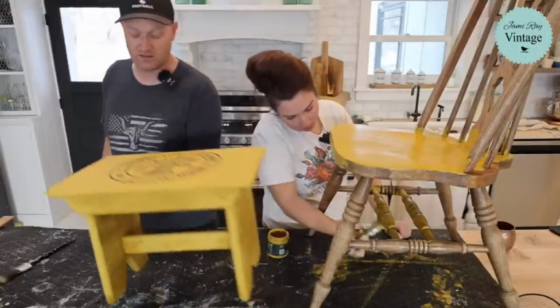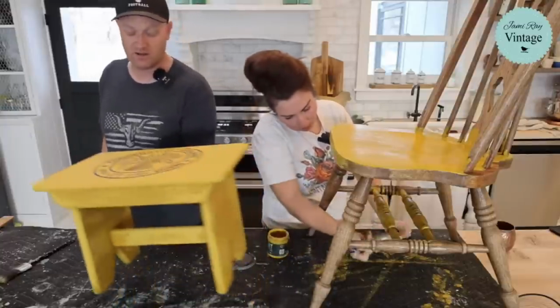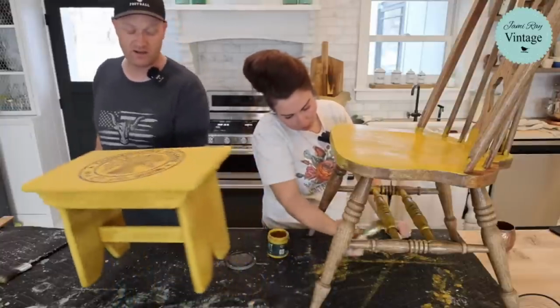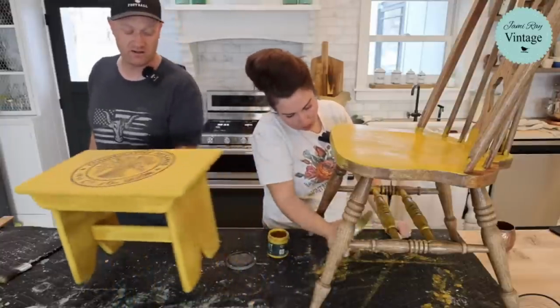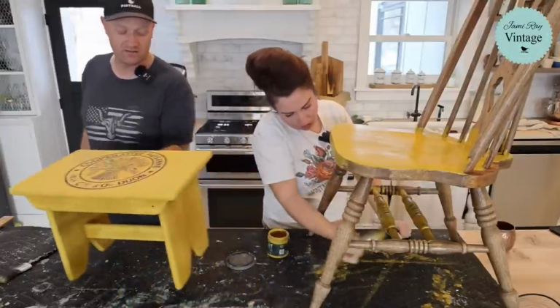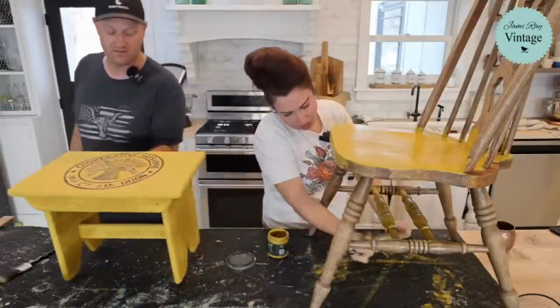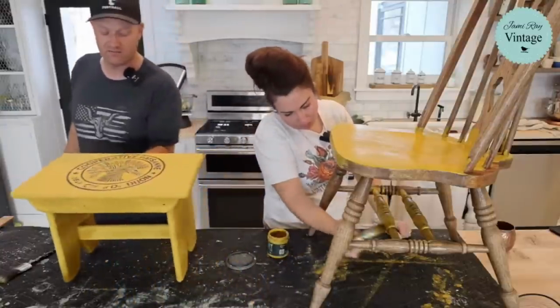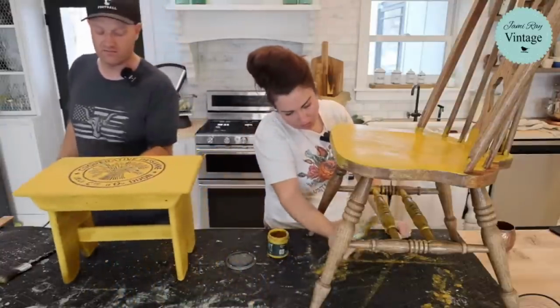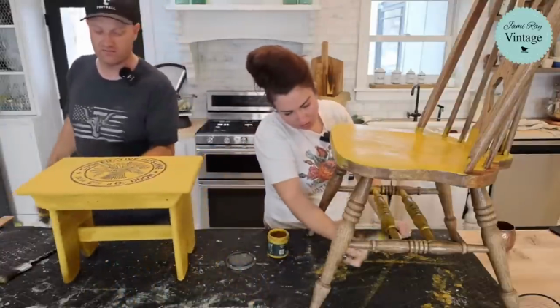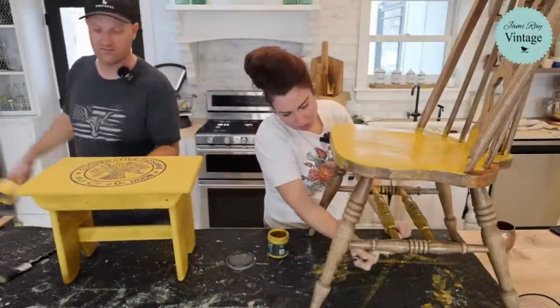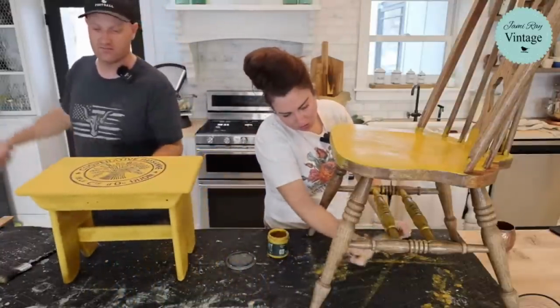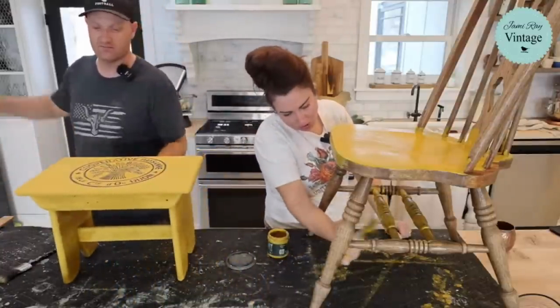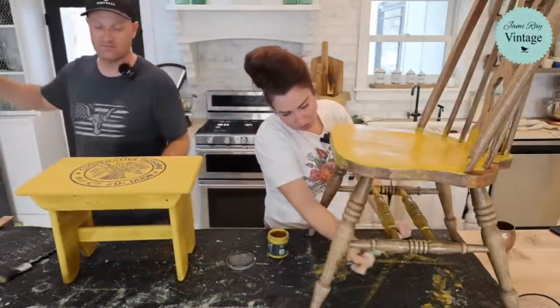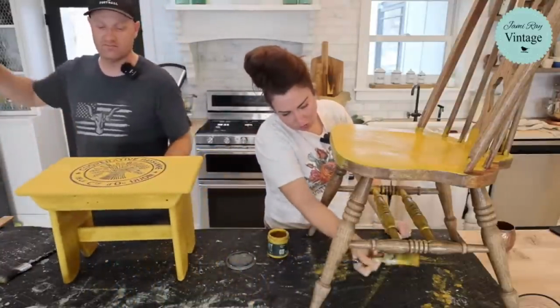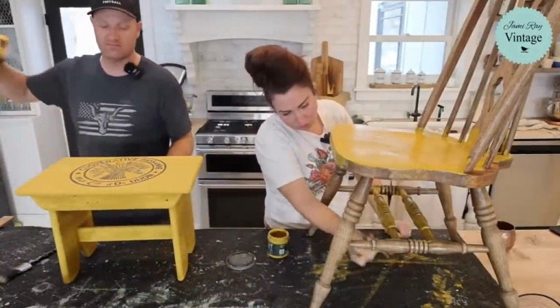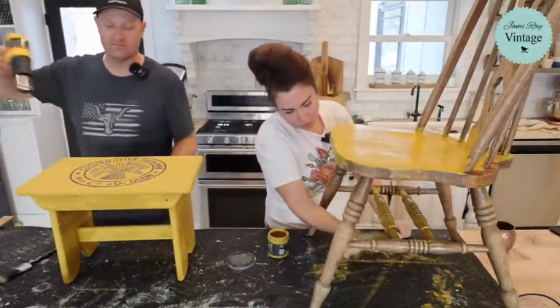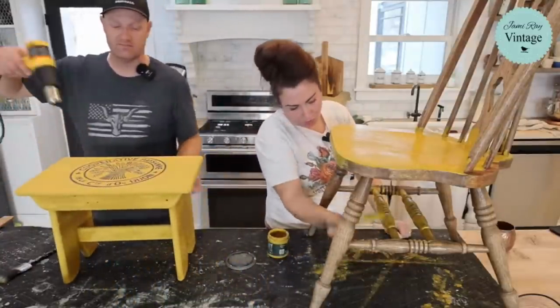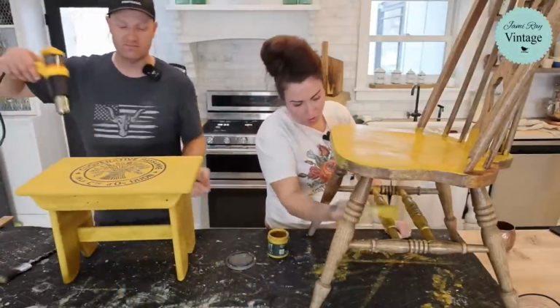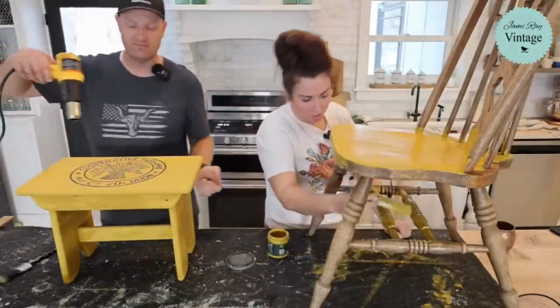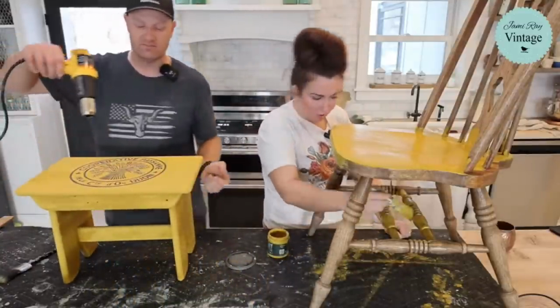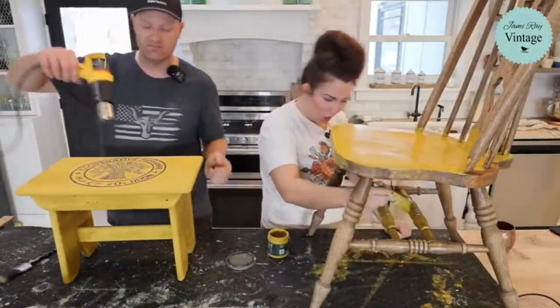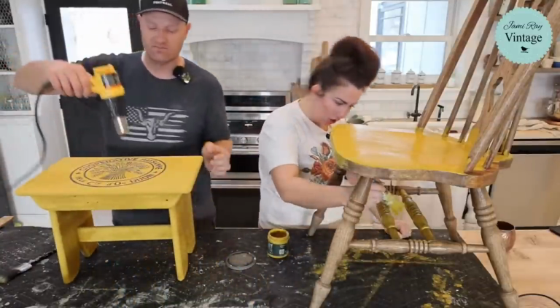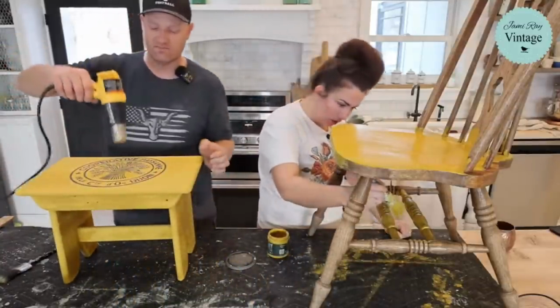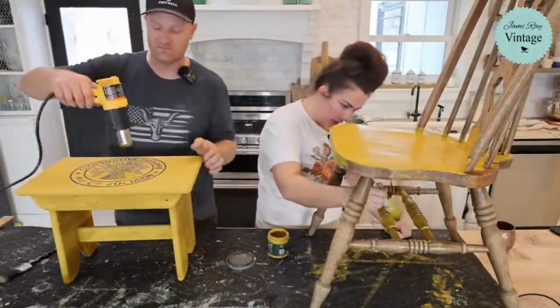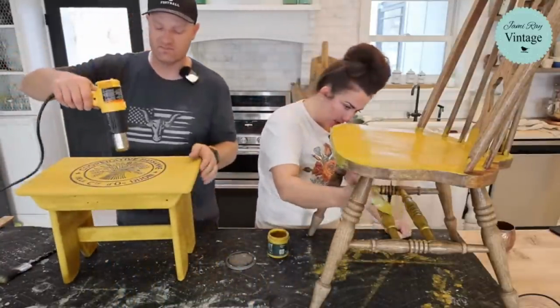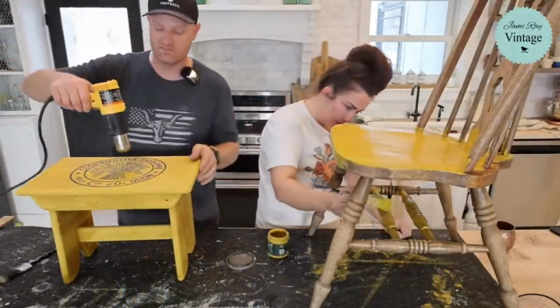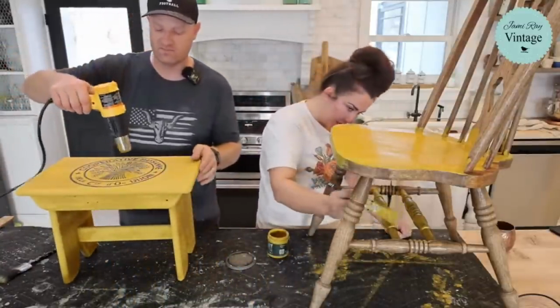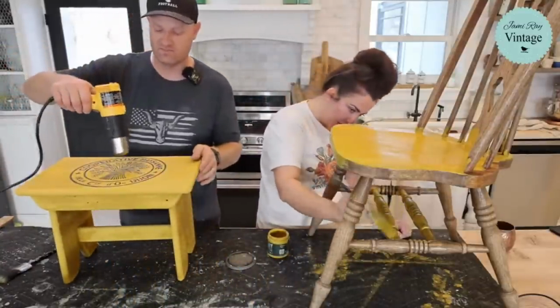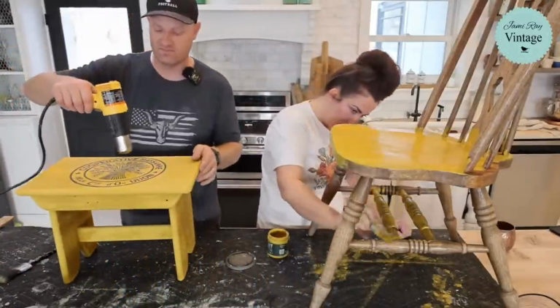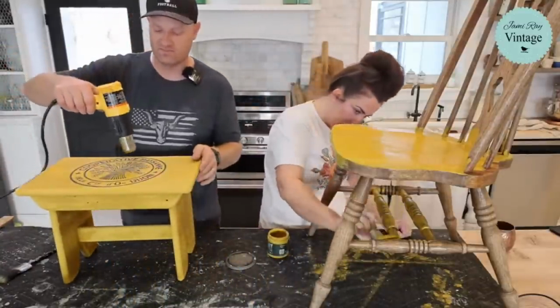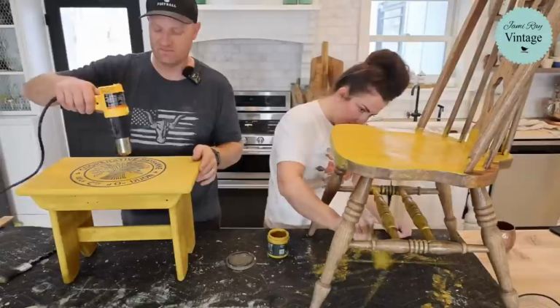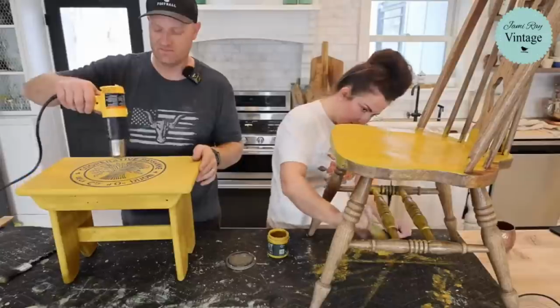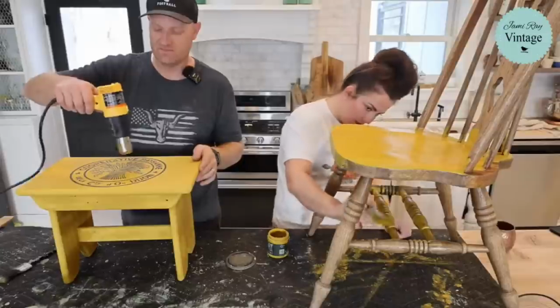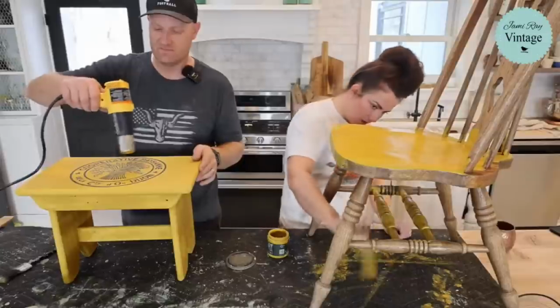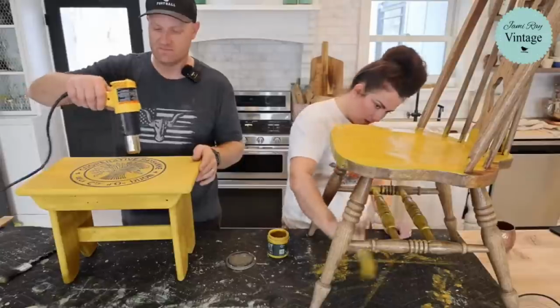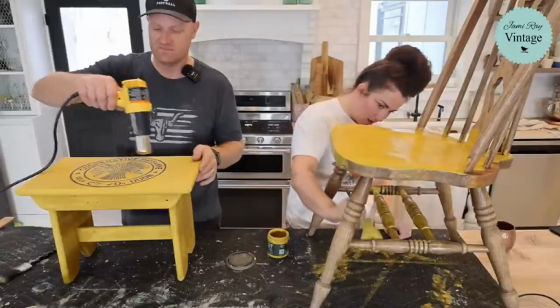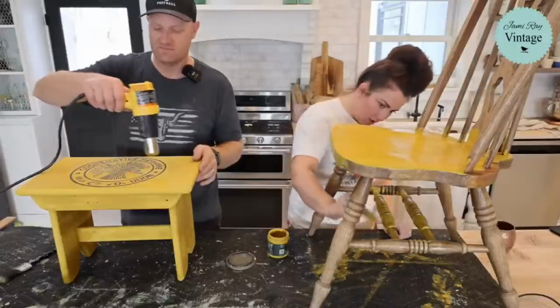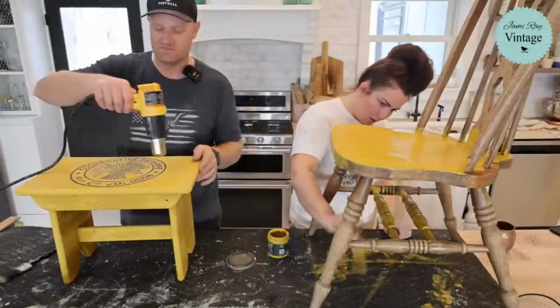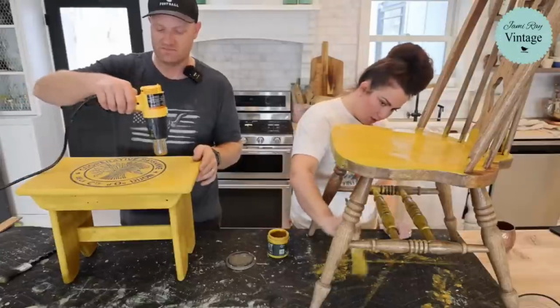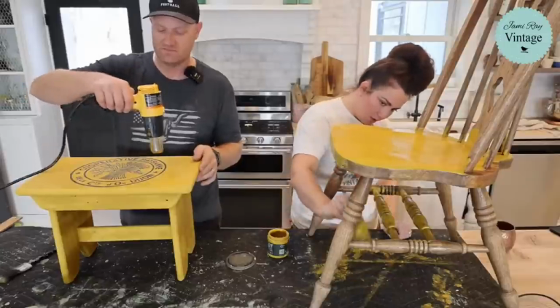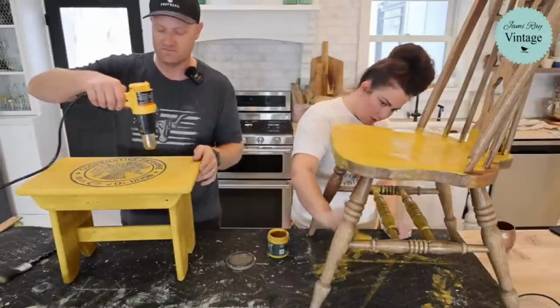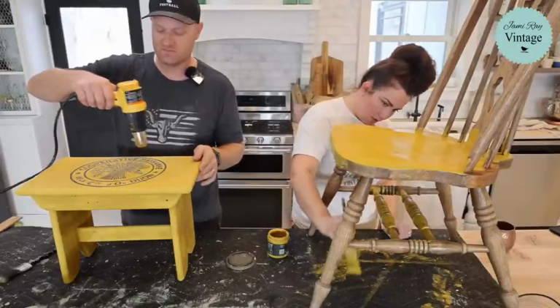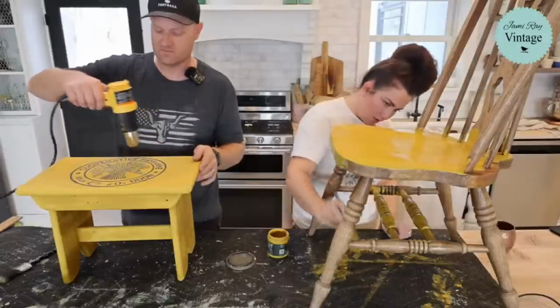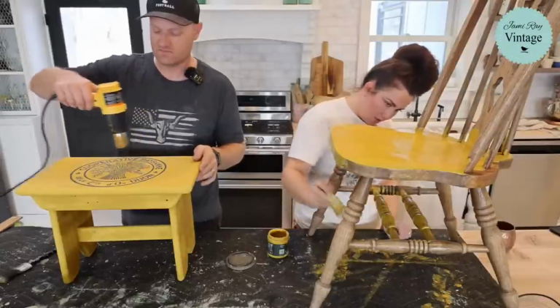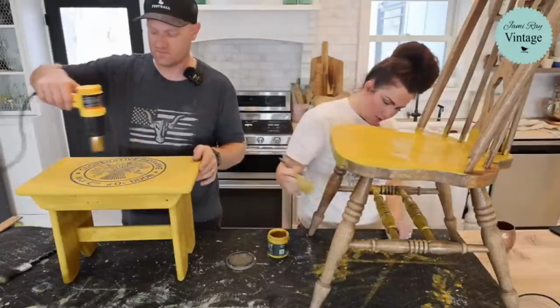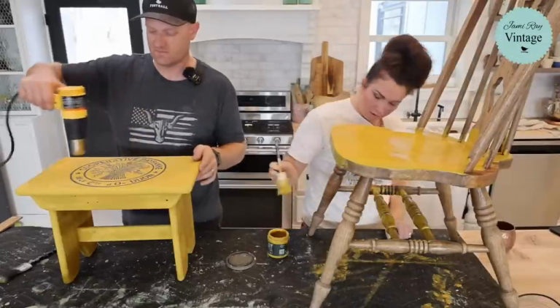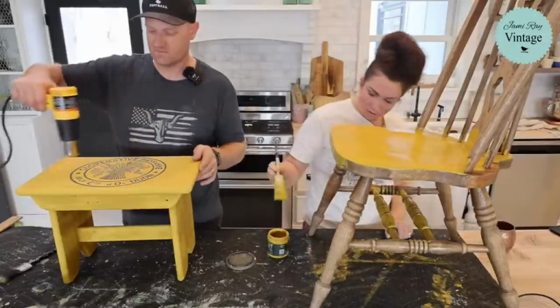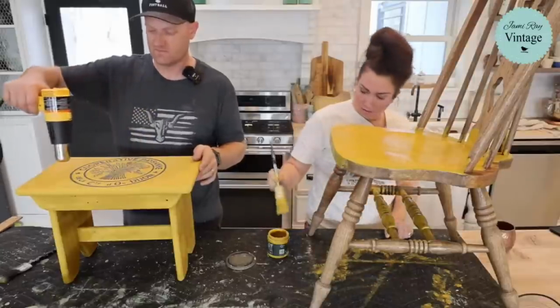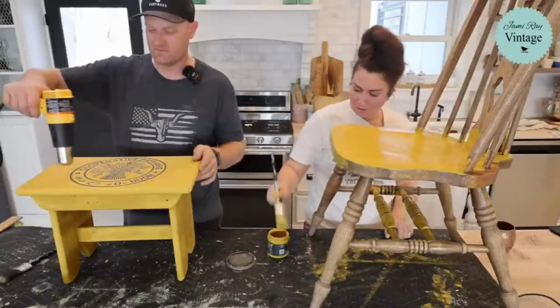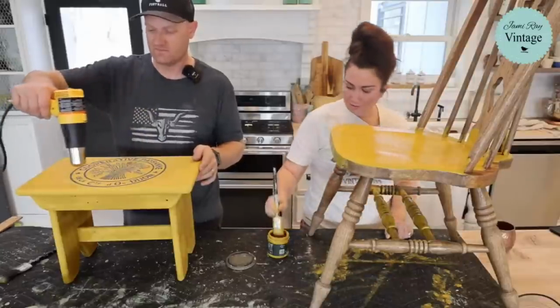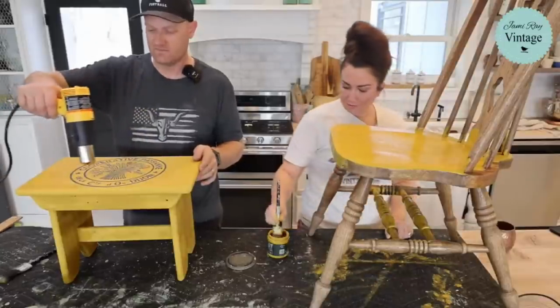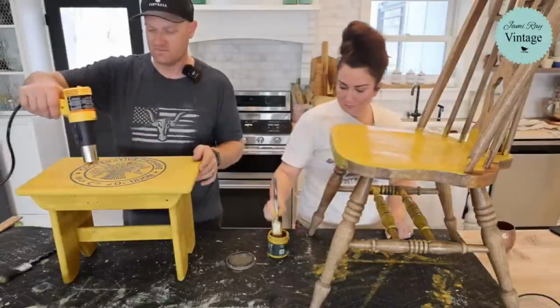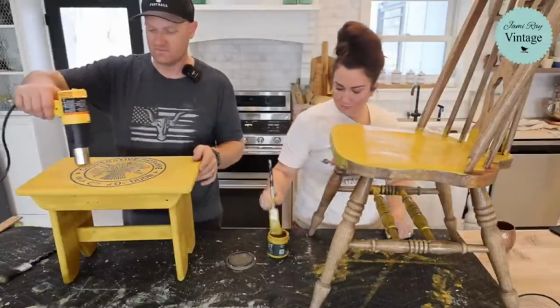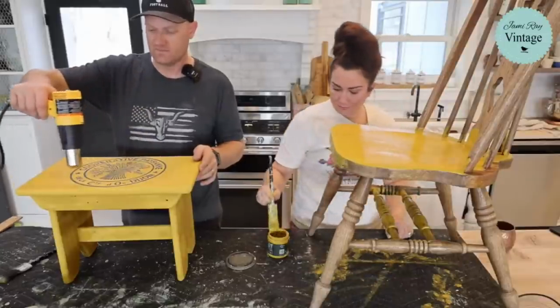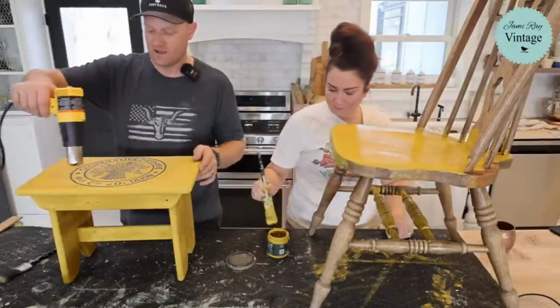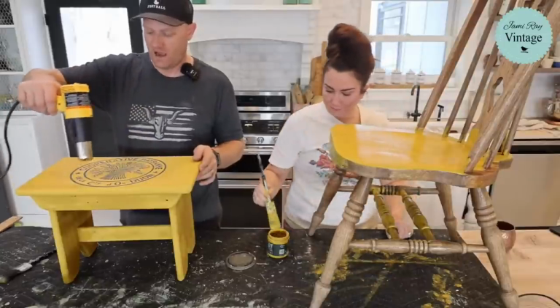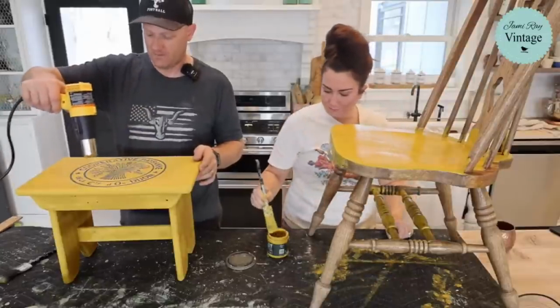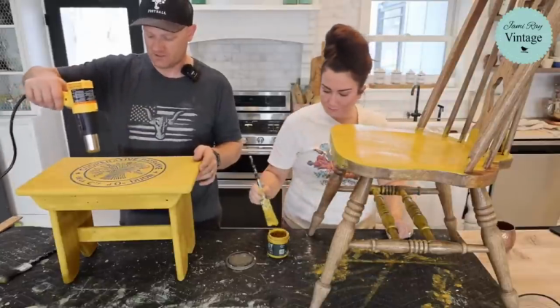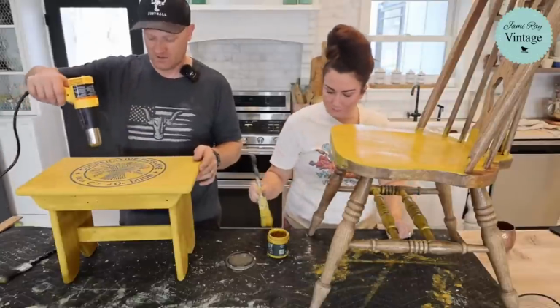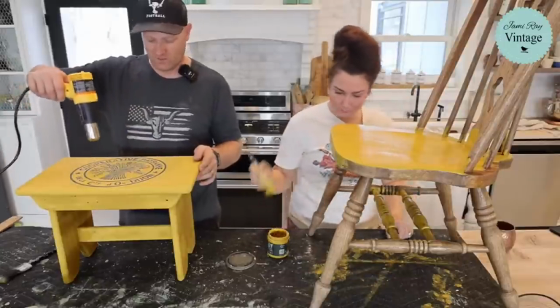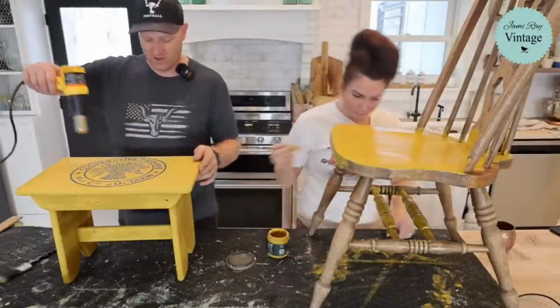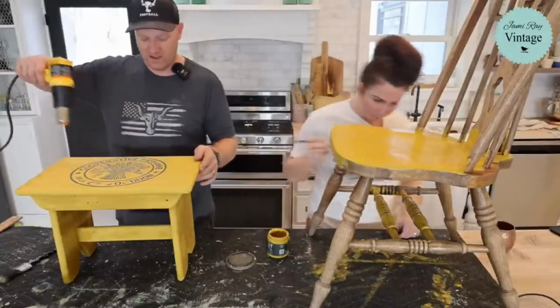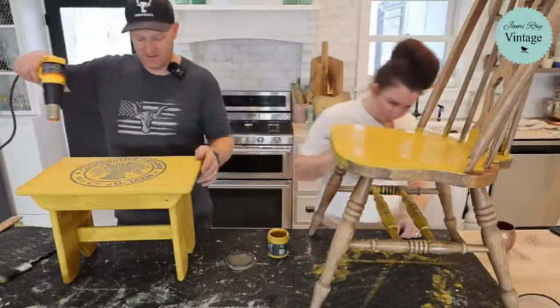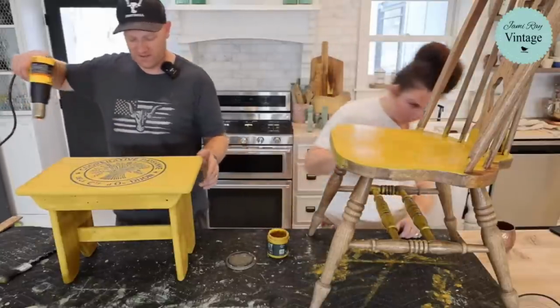We're working on a mustardy color for the cottage color line right now. I'm just going to worry about the top for now and let the rest dry.